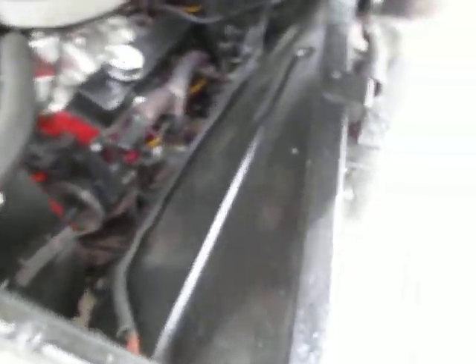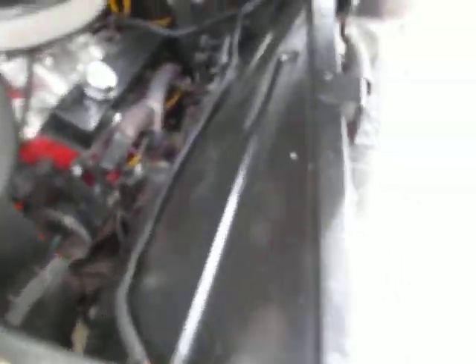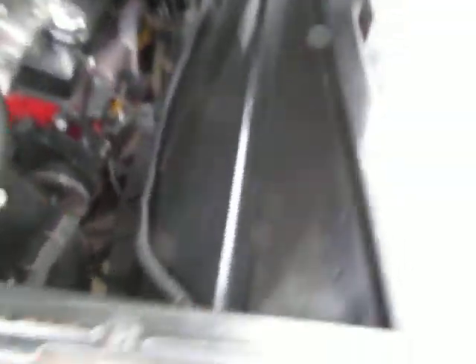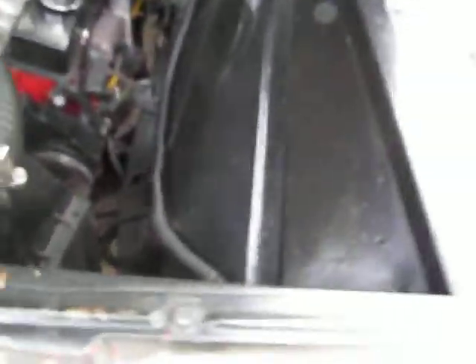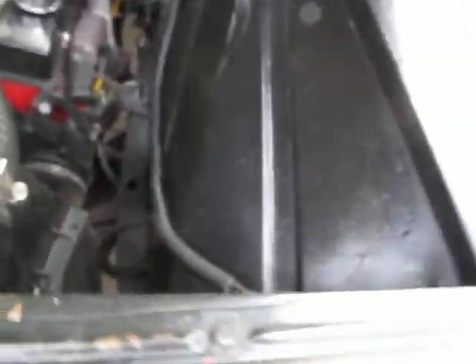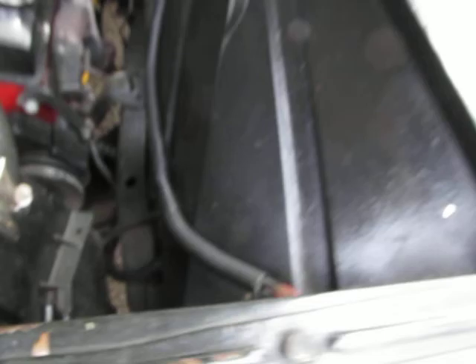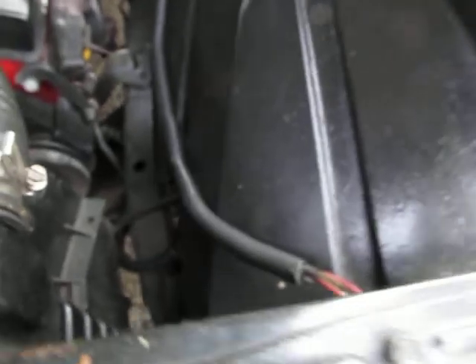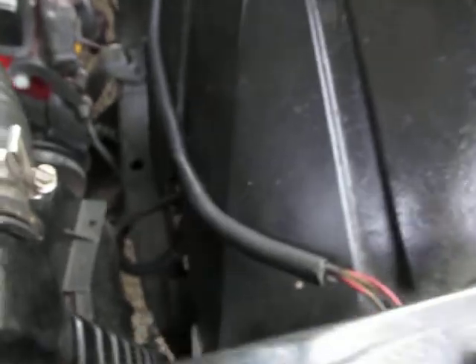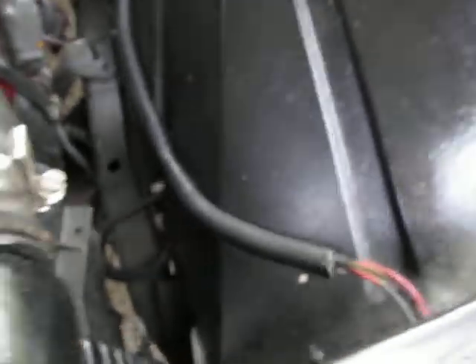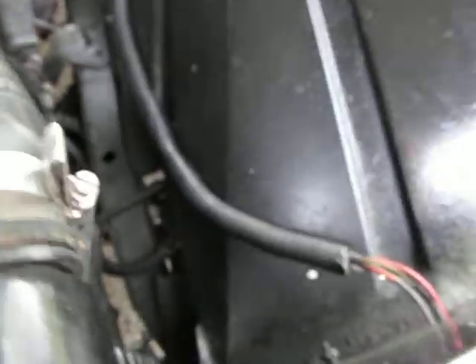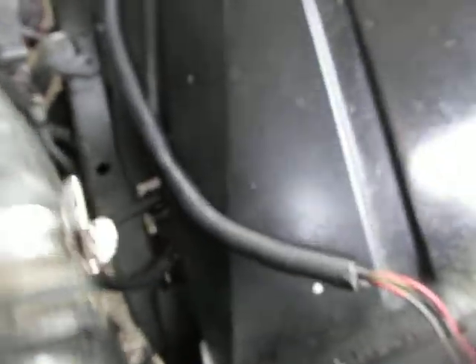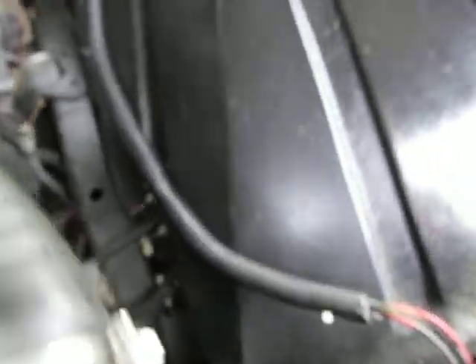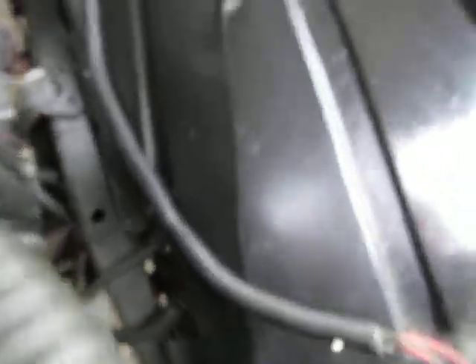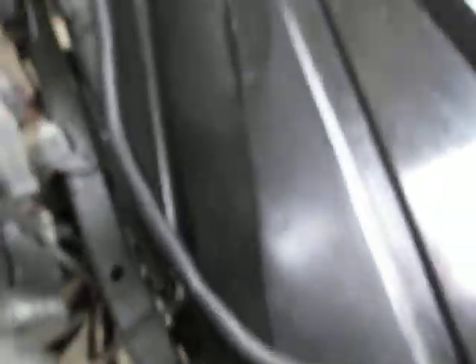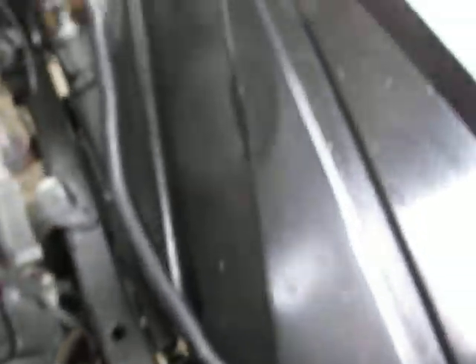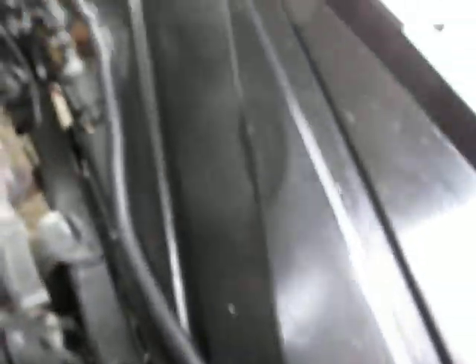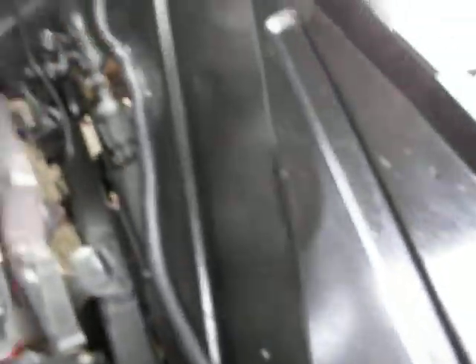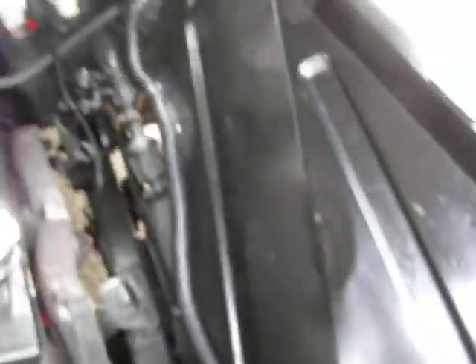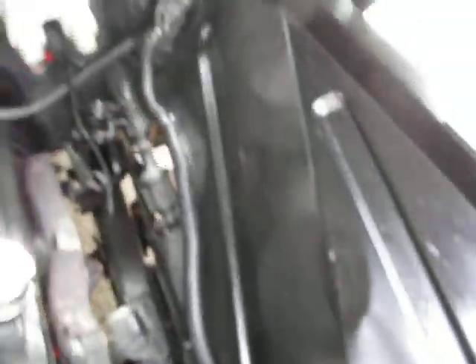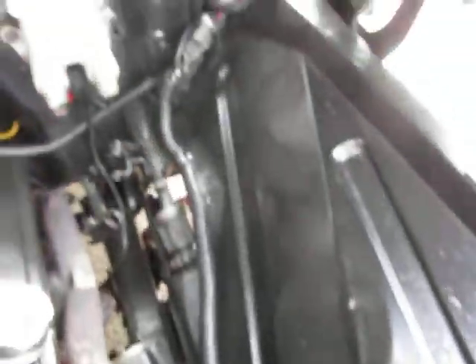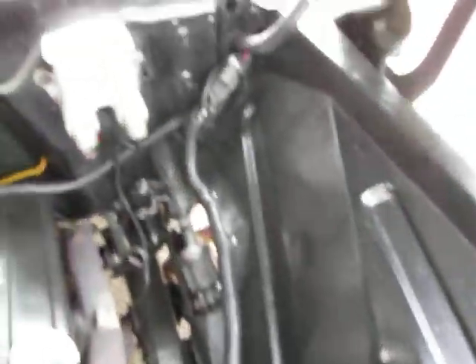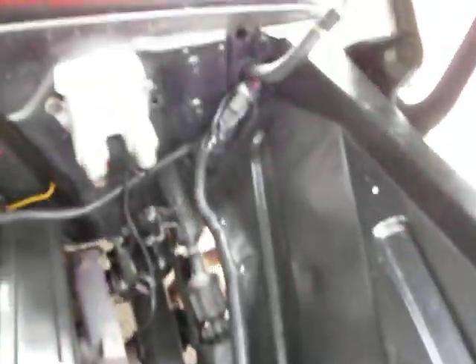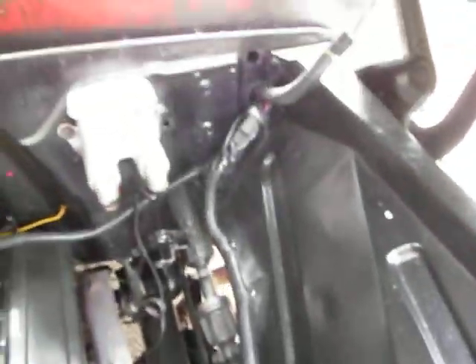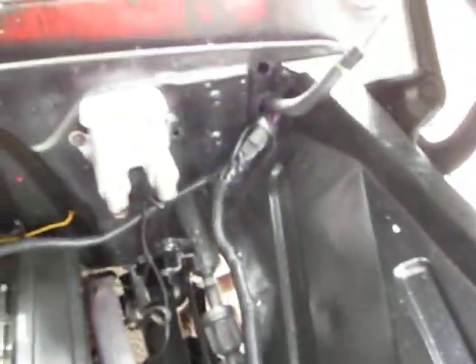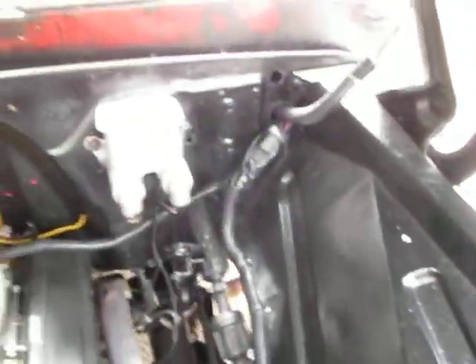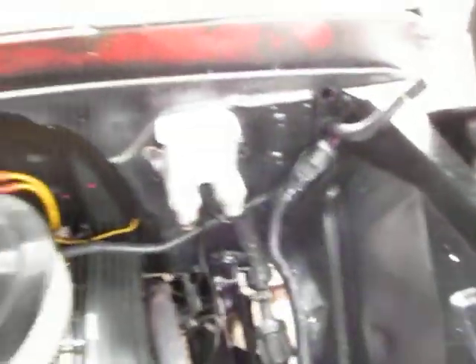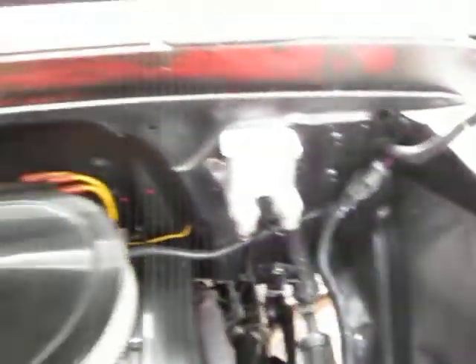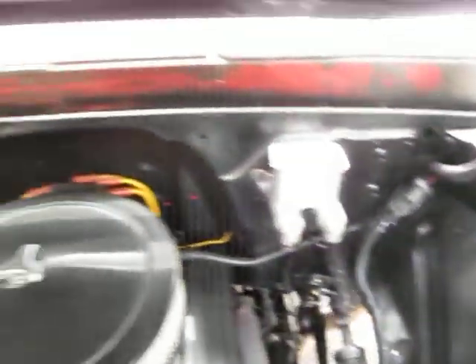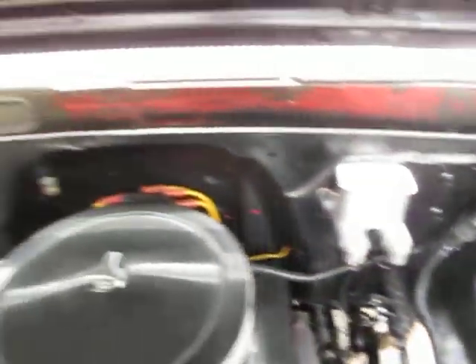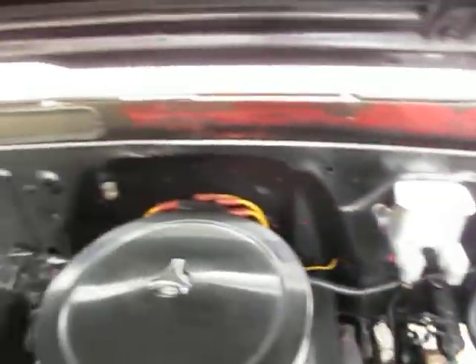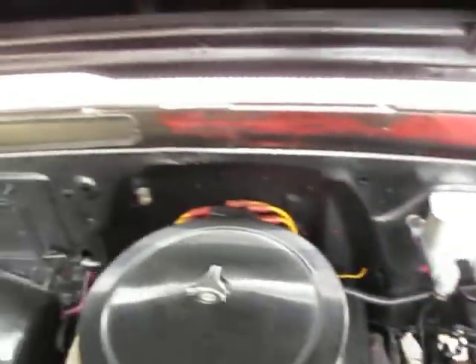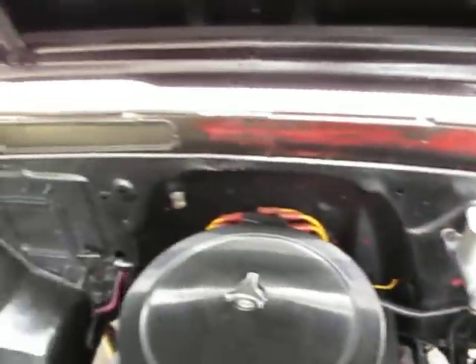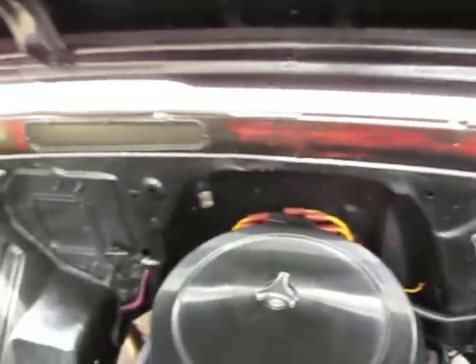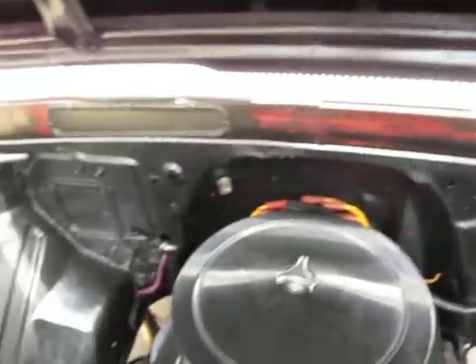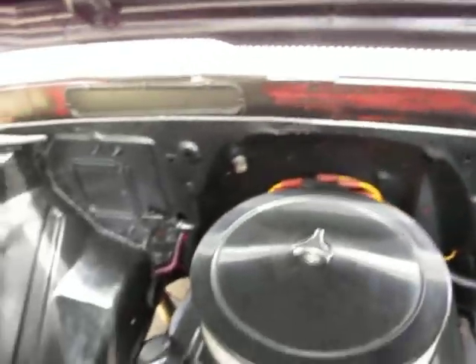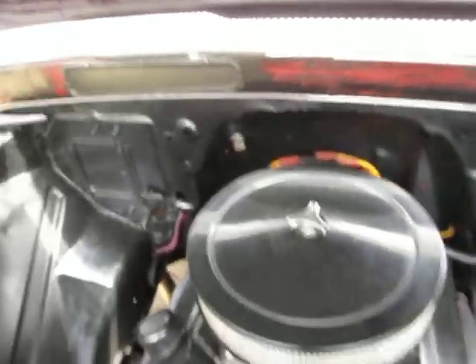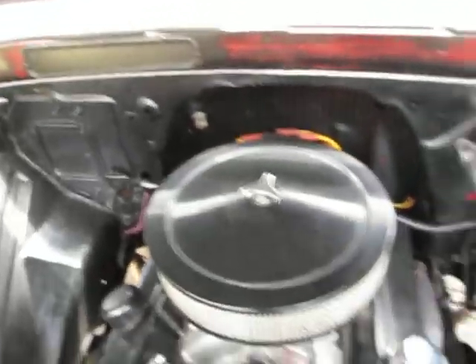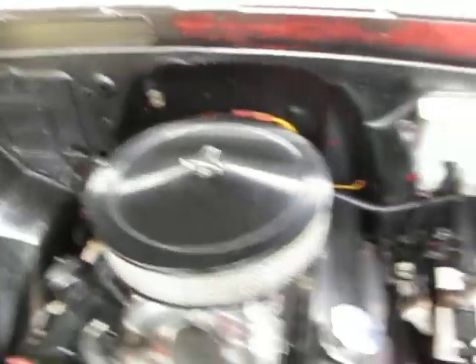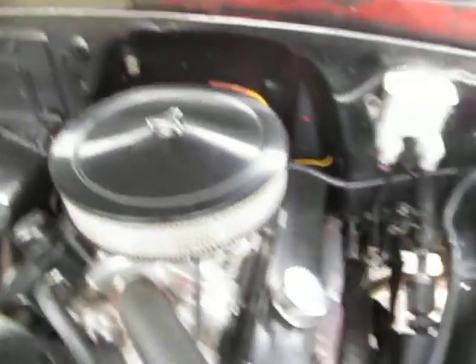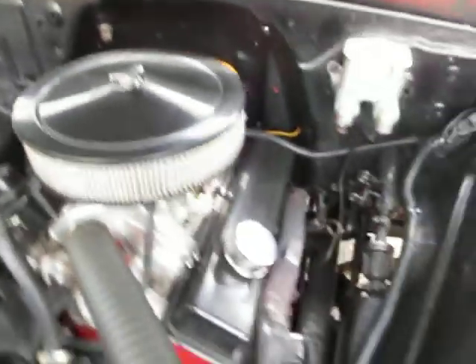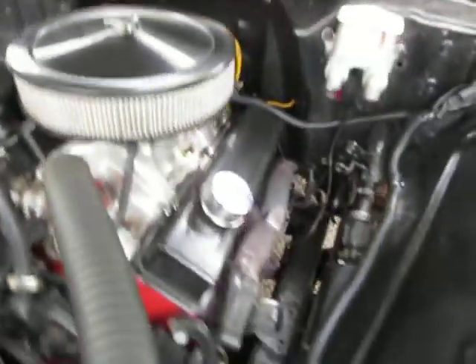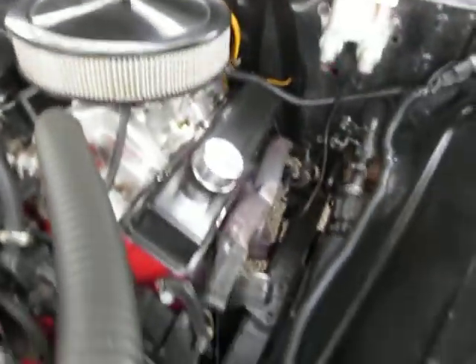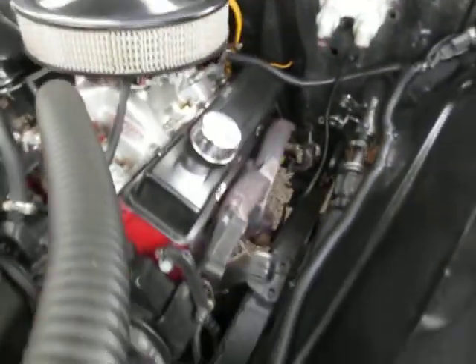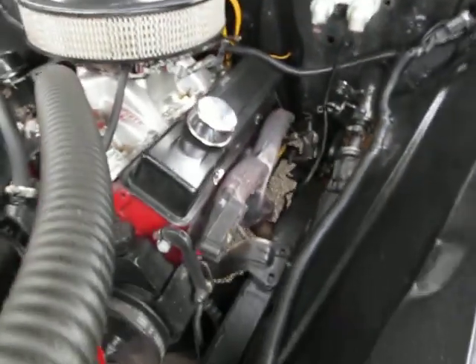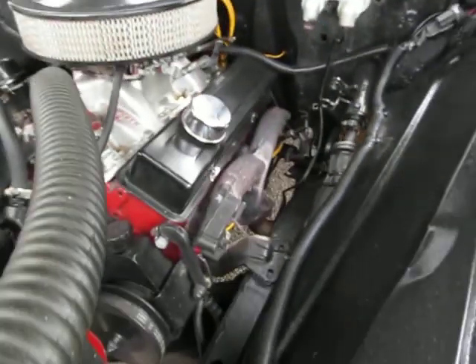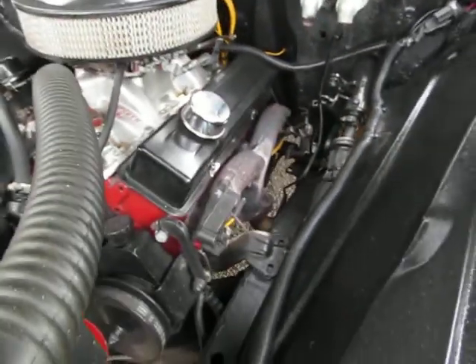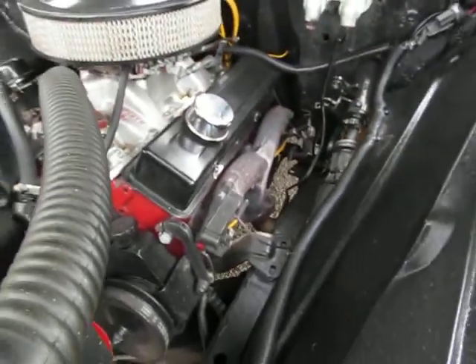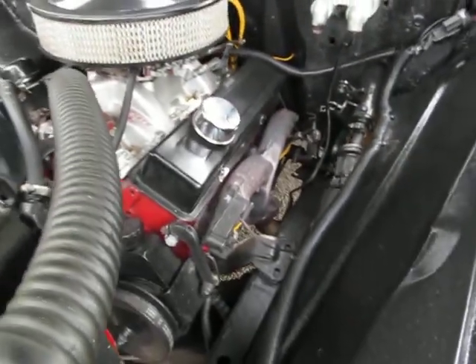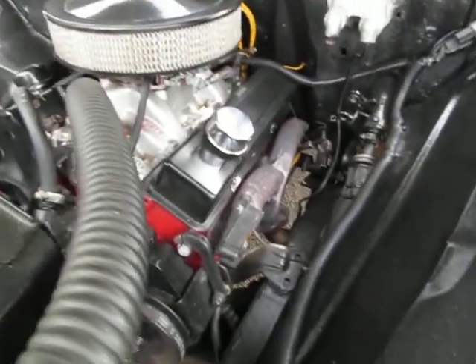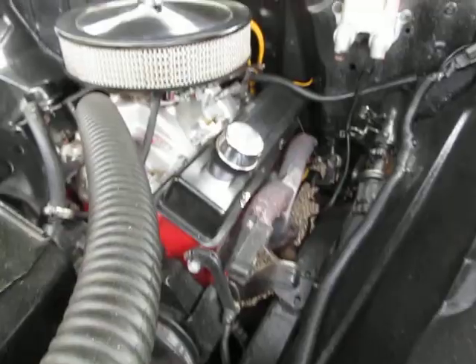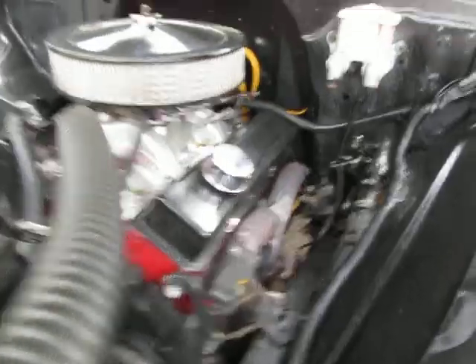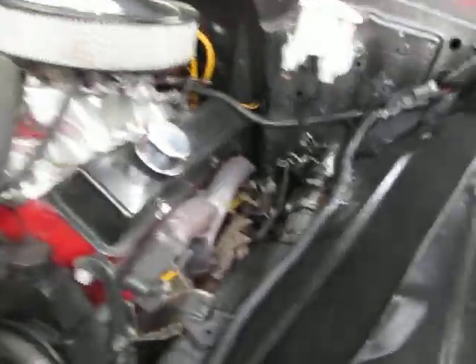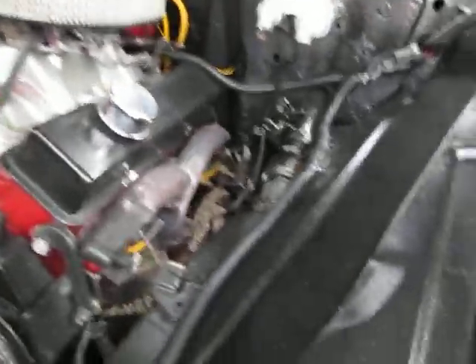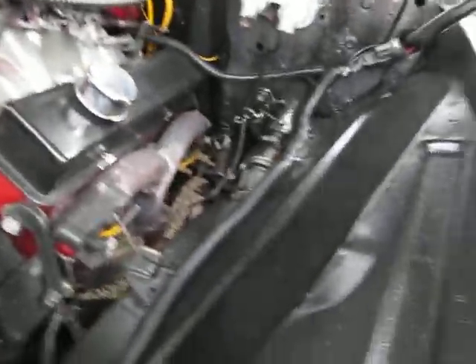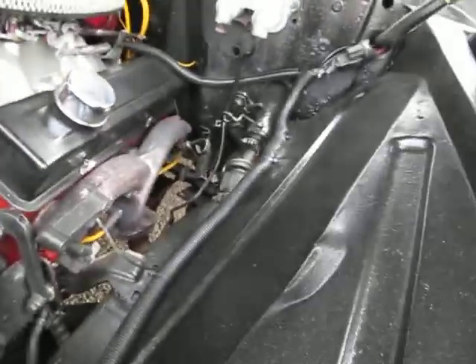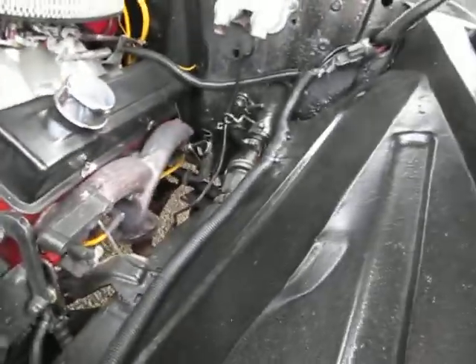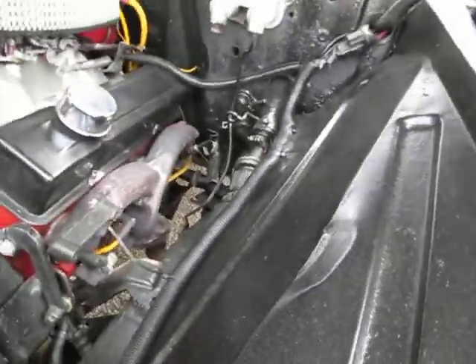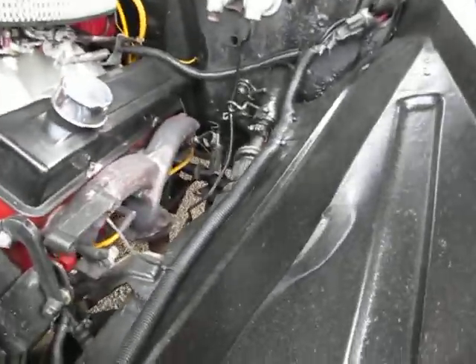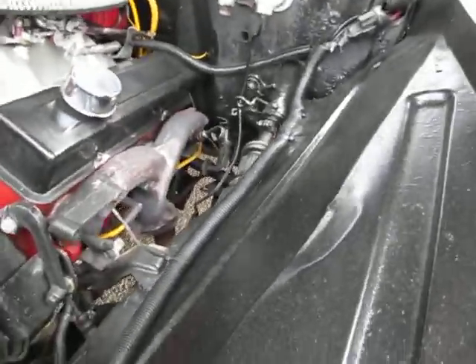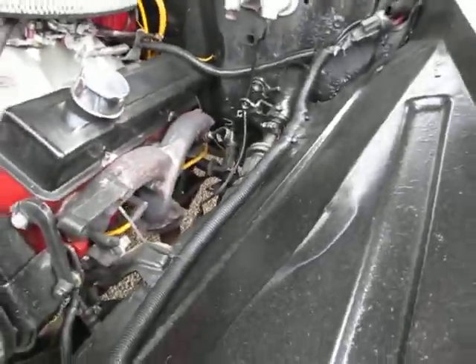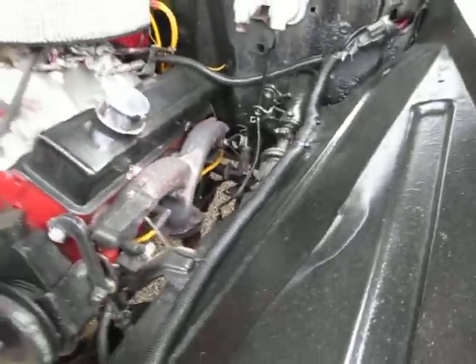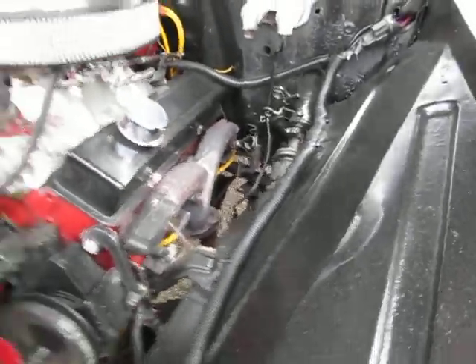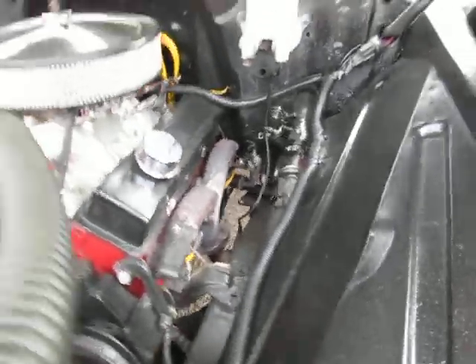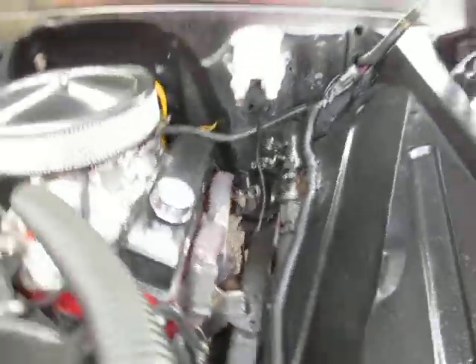Inner fender wells are in great shape. Just a nice little Edelbrock performer intake and a Holley carb — or actually that may be a Holley performer intake.